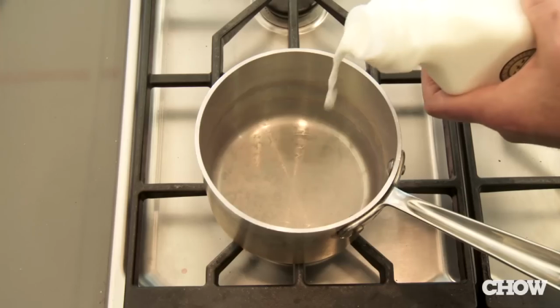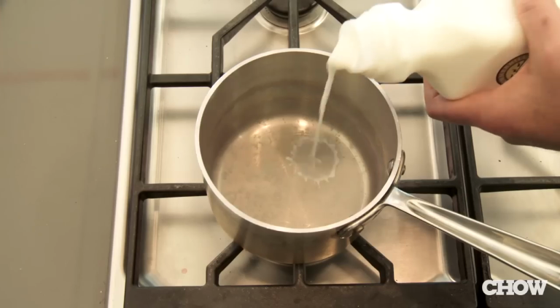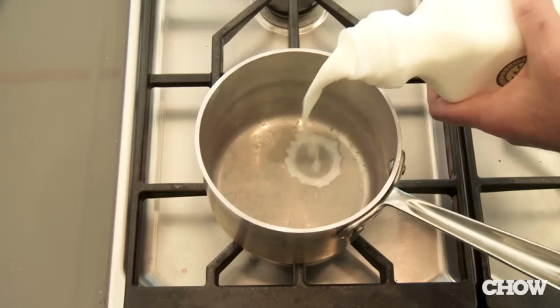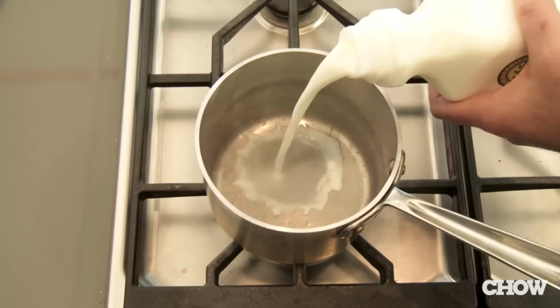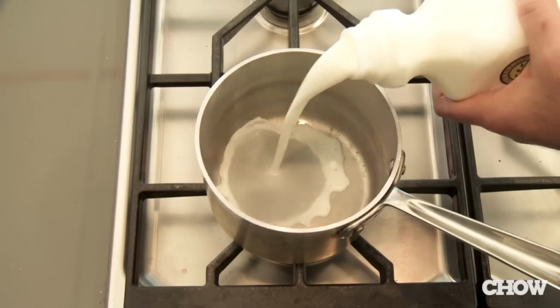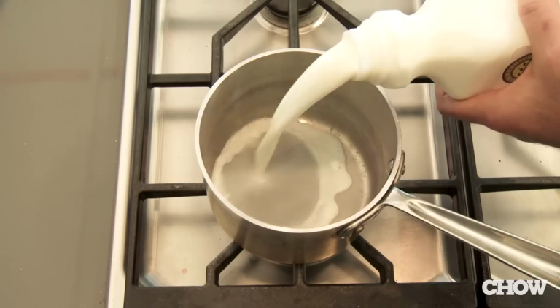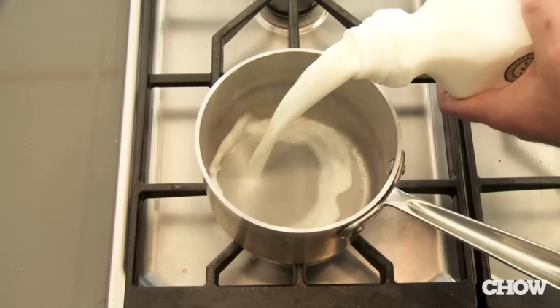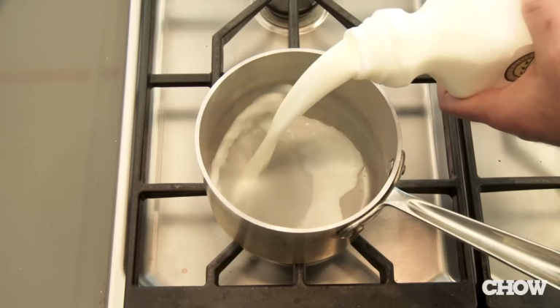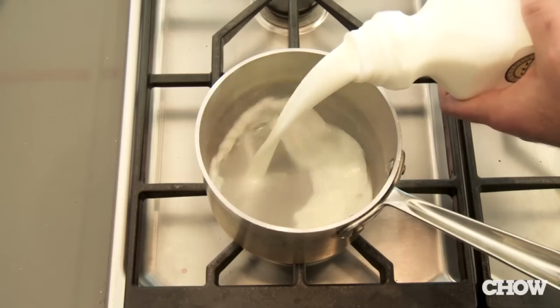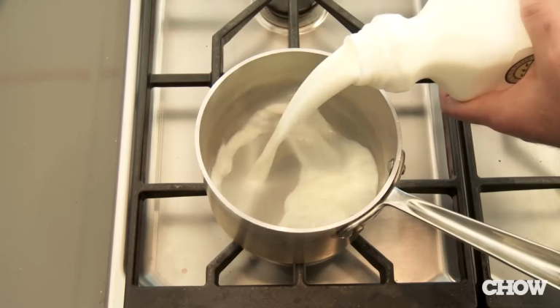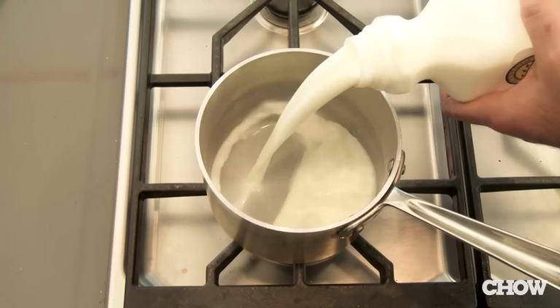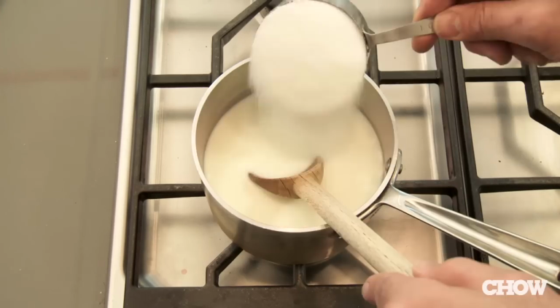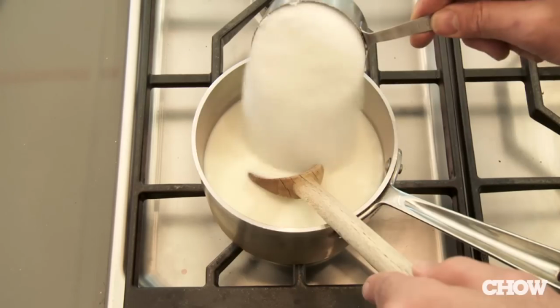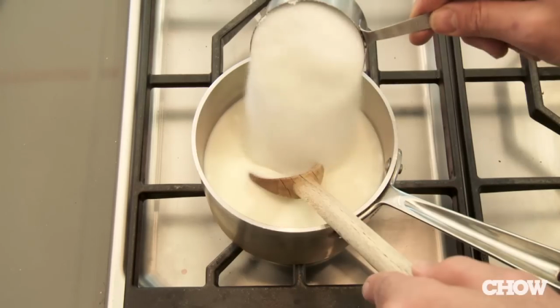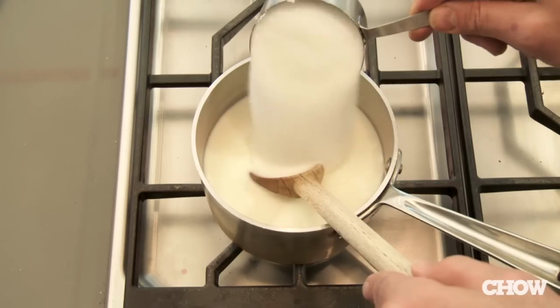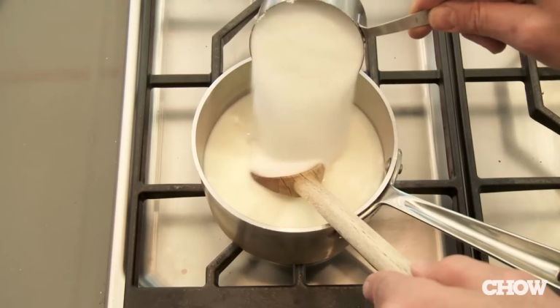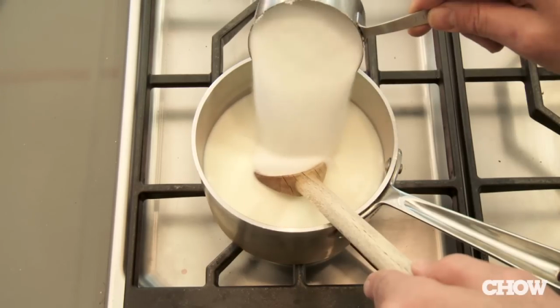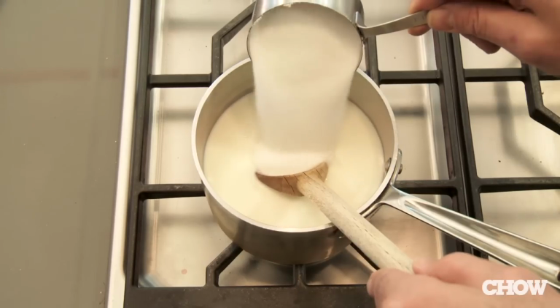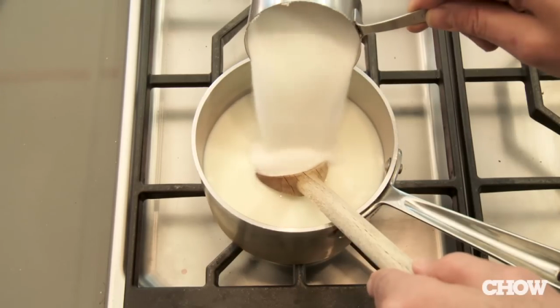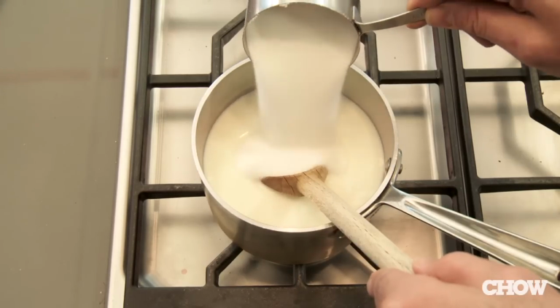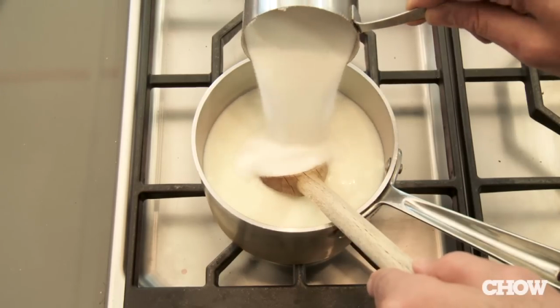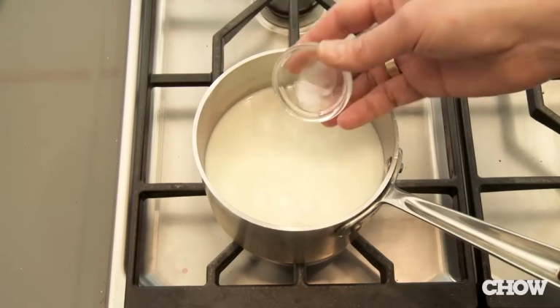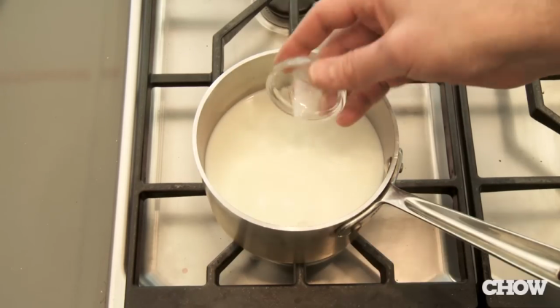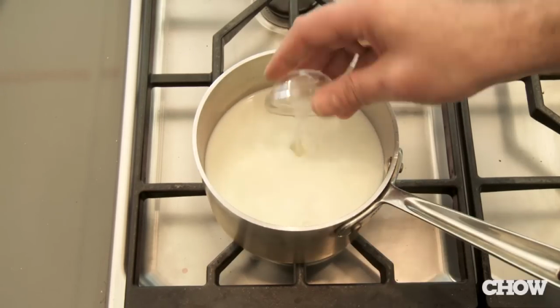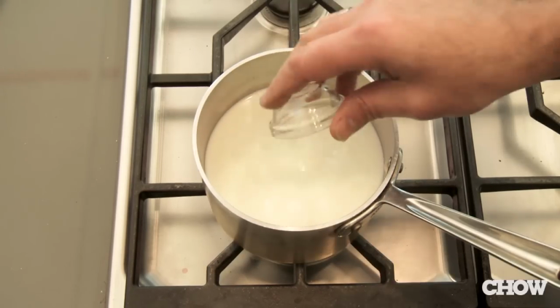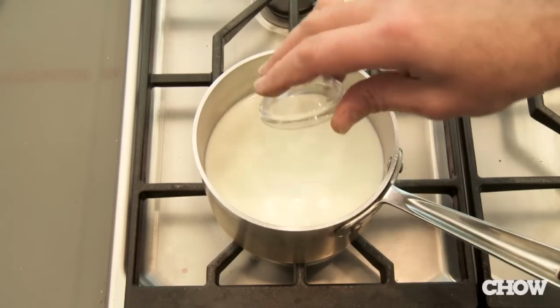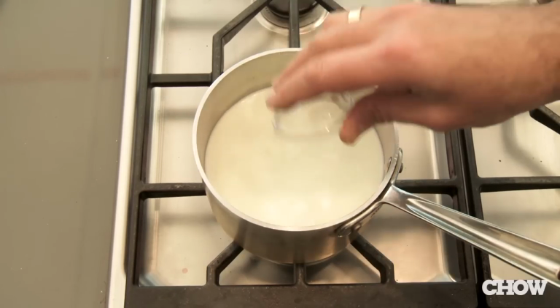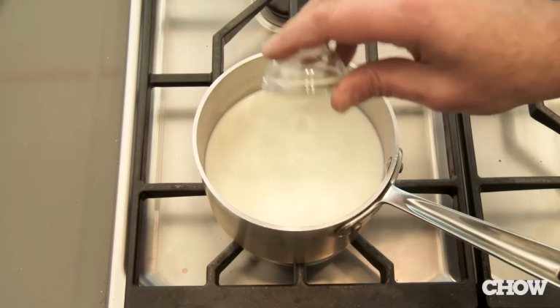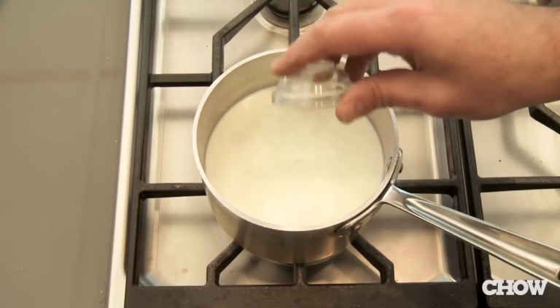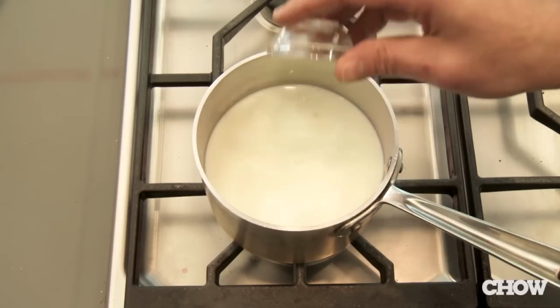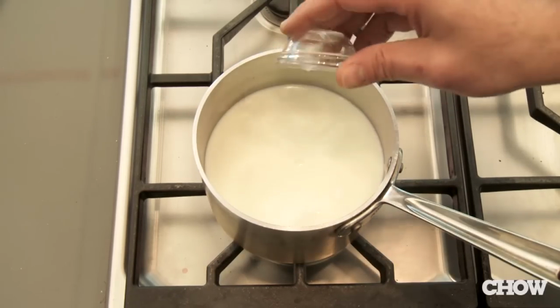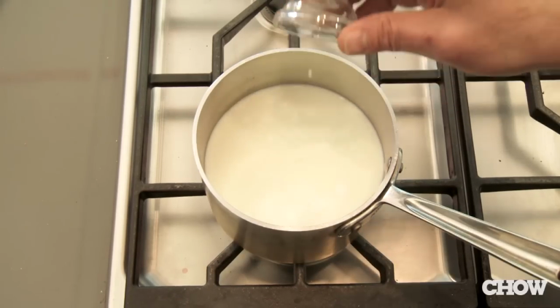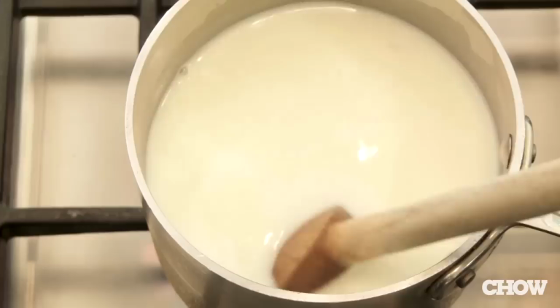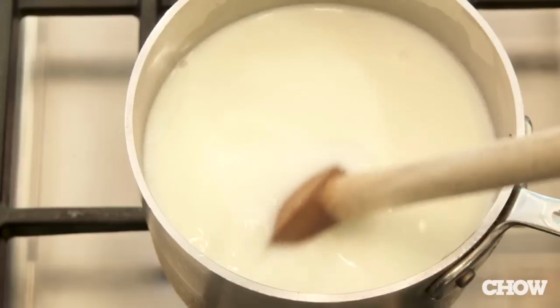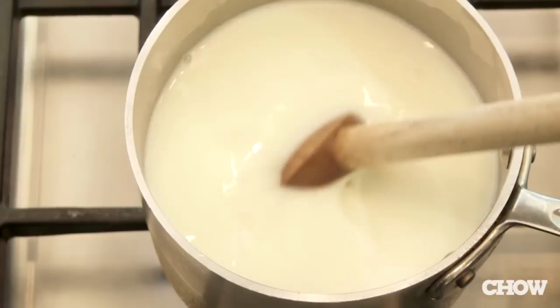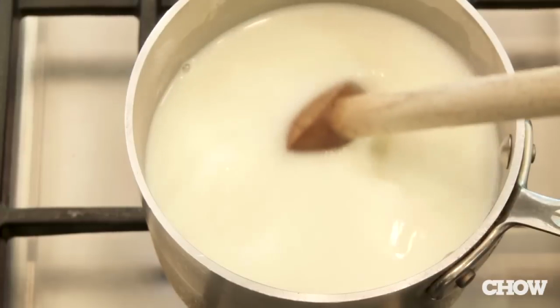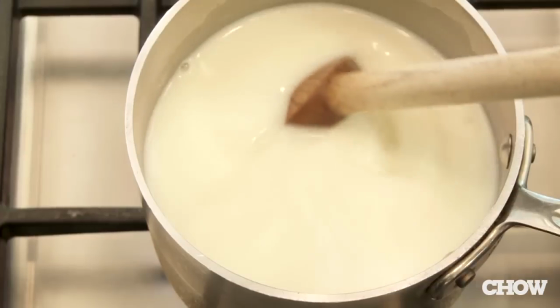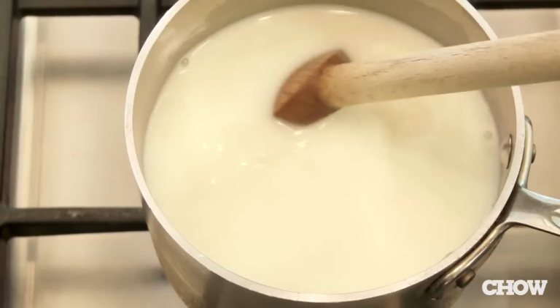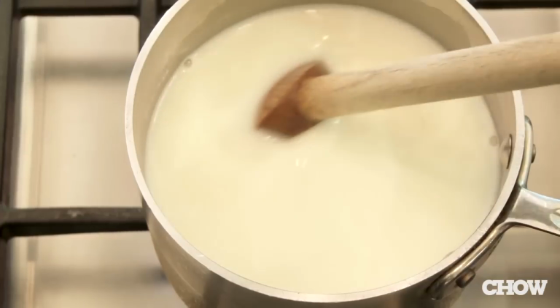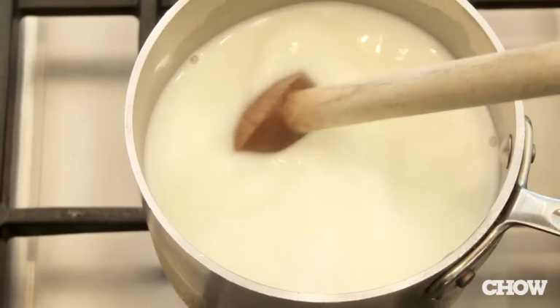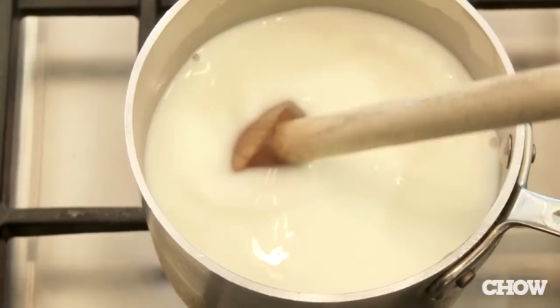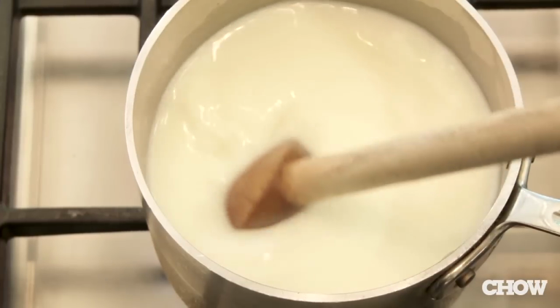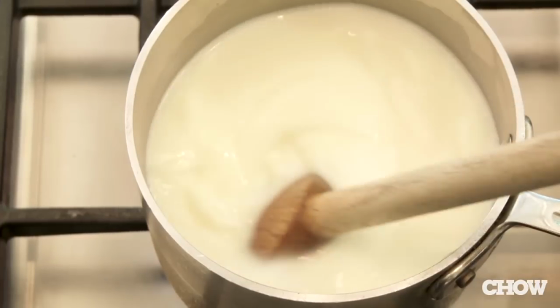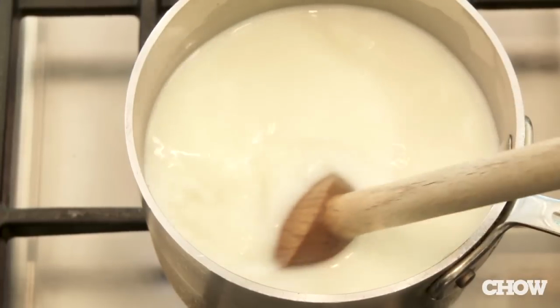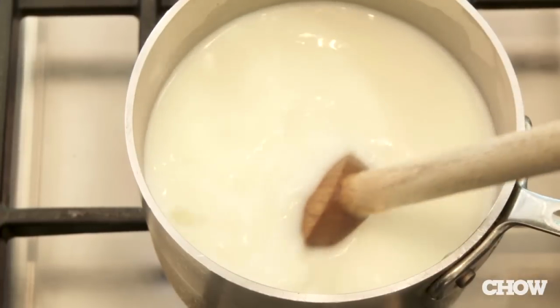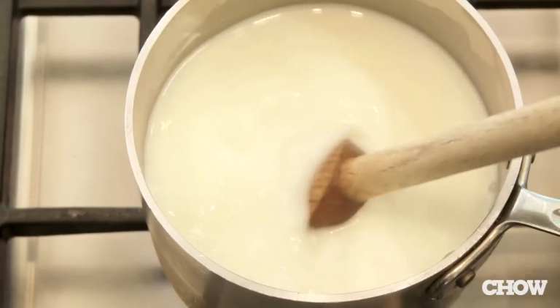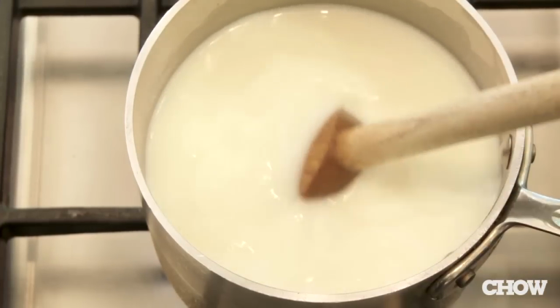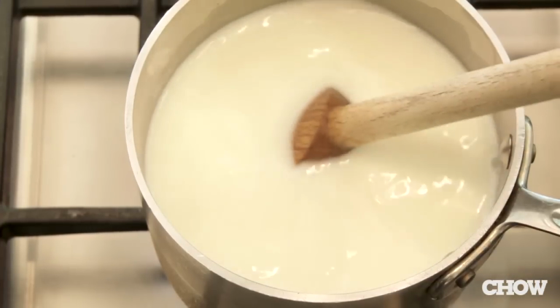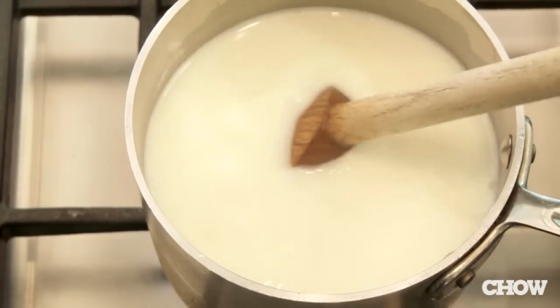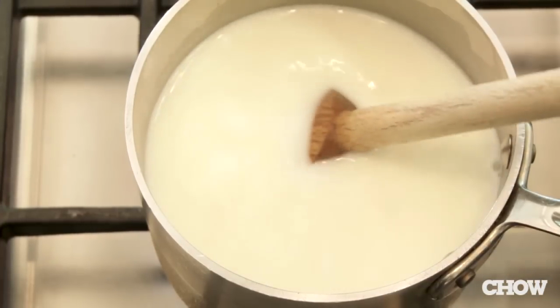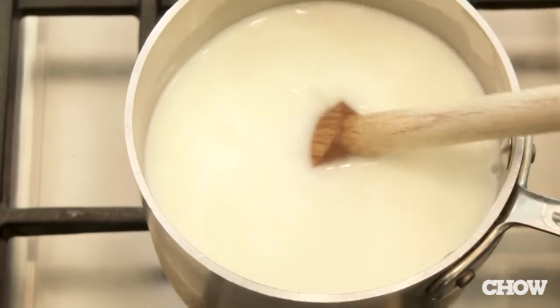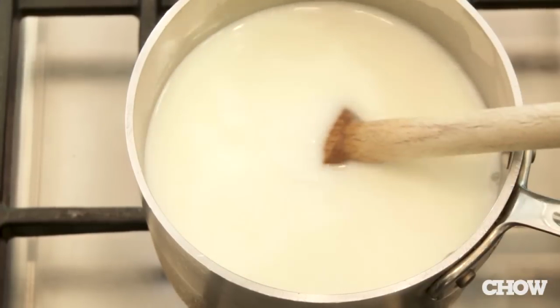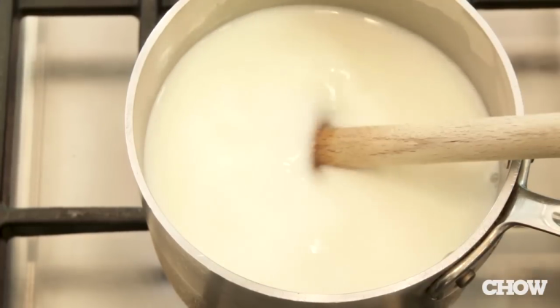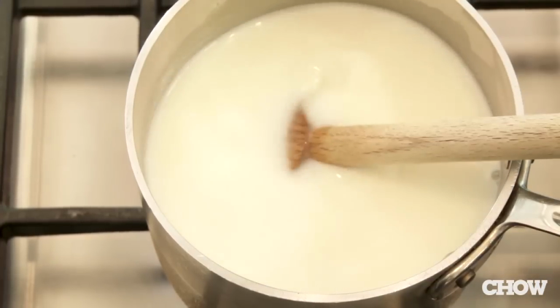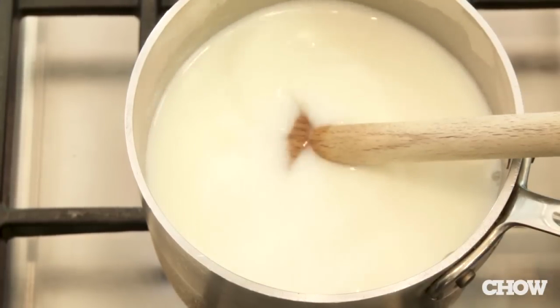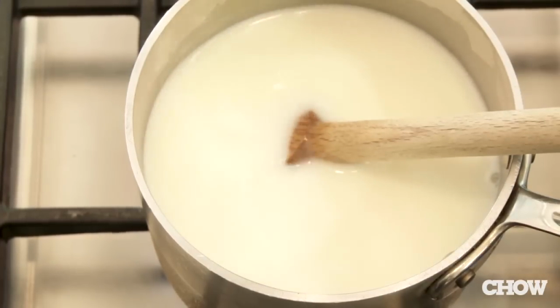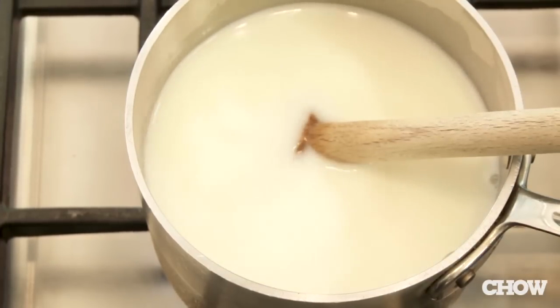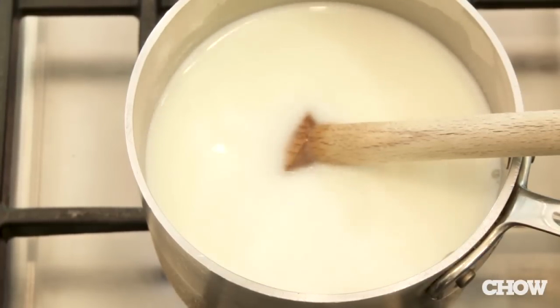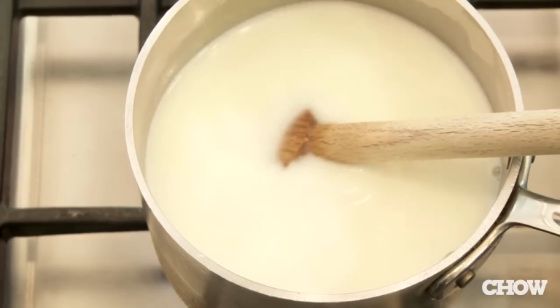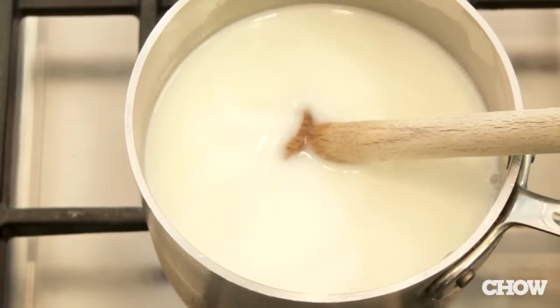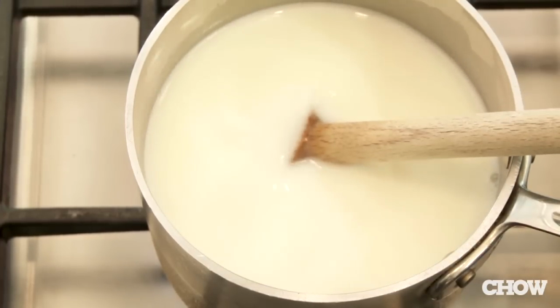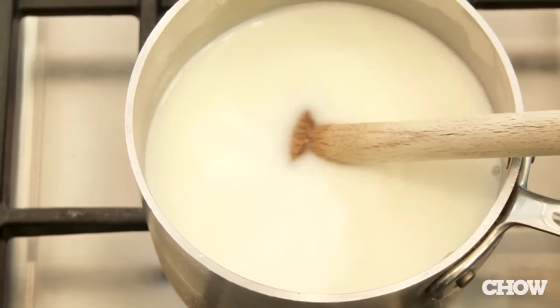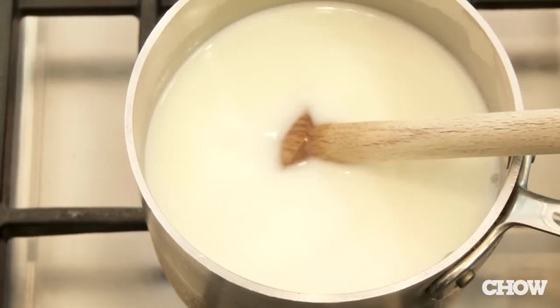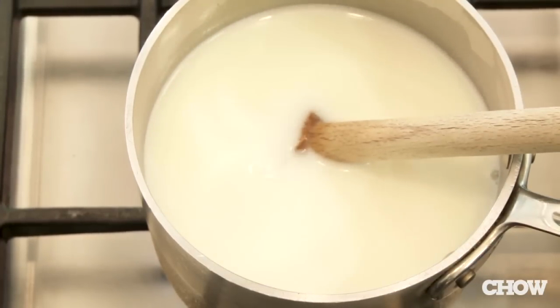Take a quart of goat milk, a cup of sugar, a quarter teaspoon of baking soda, and a little water. Bring that to a simmer and let it go undisturbed for an hour.